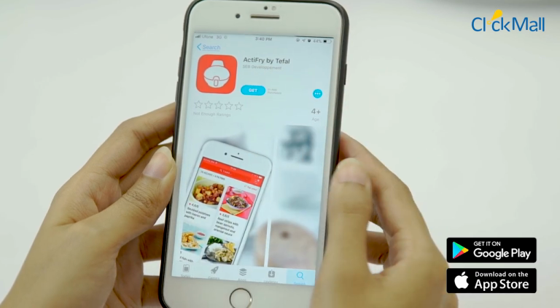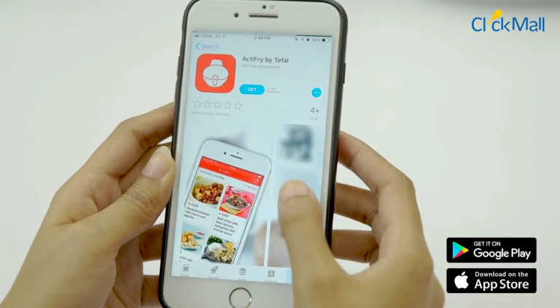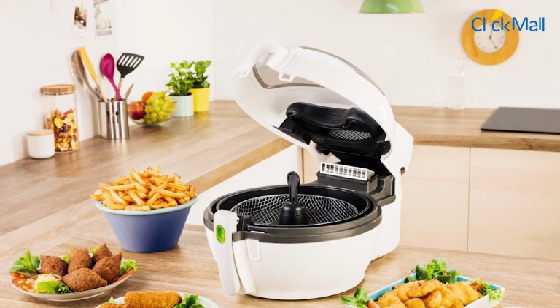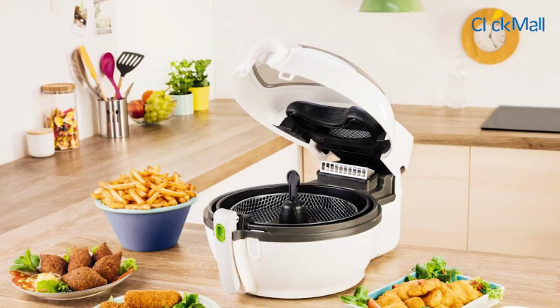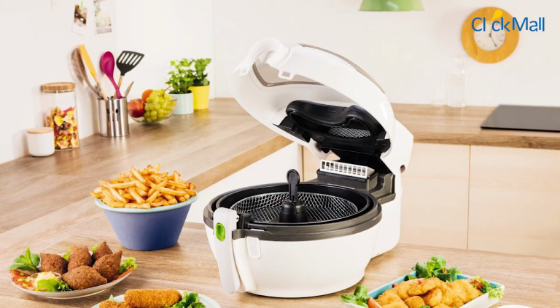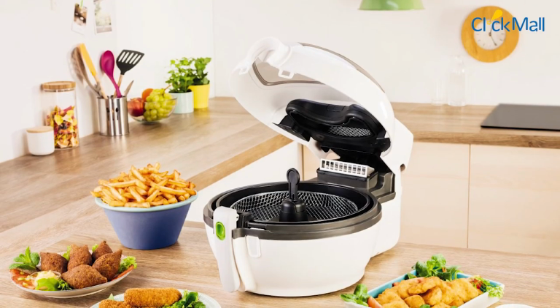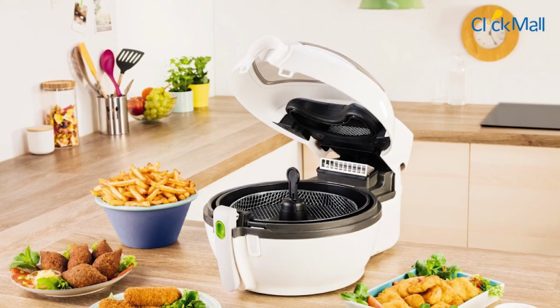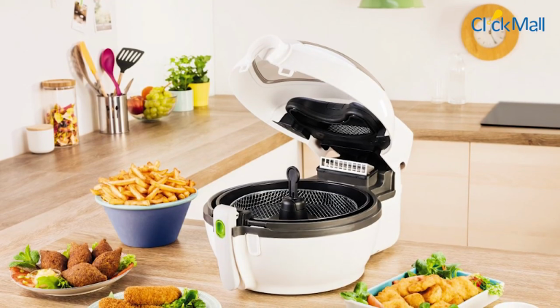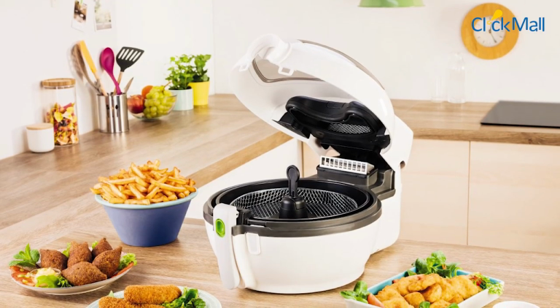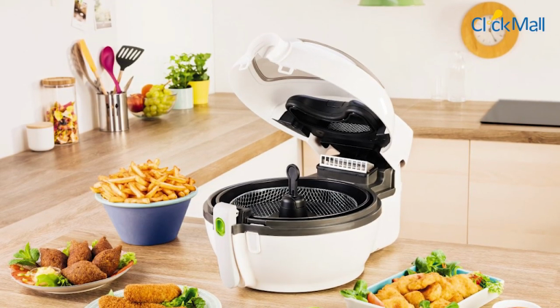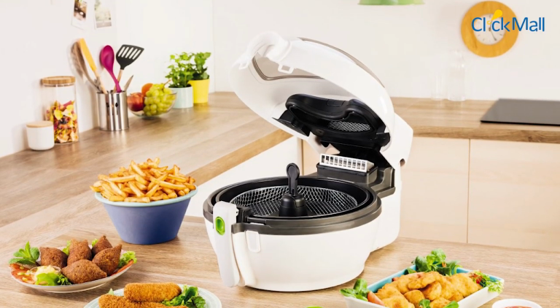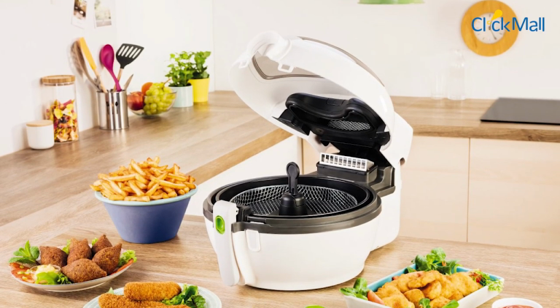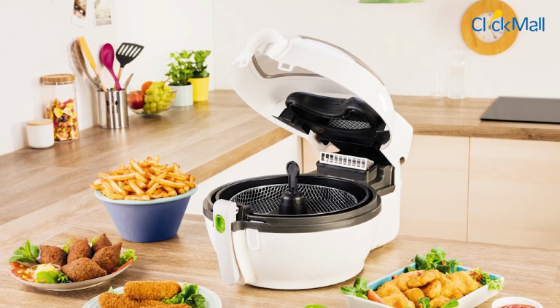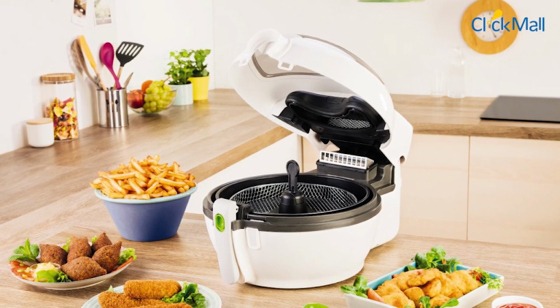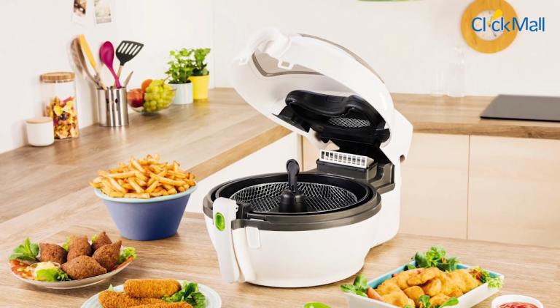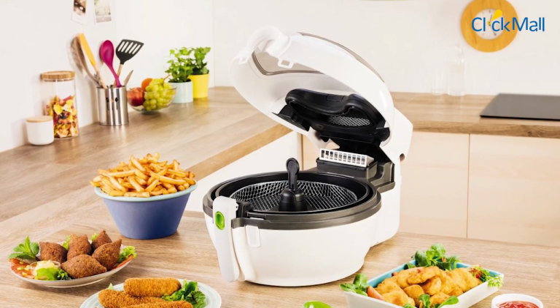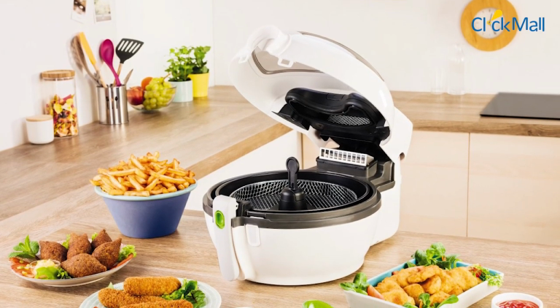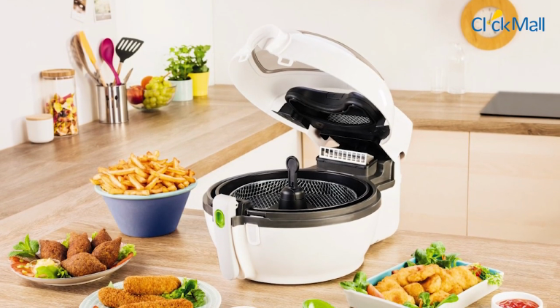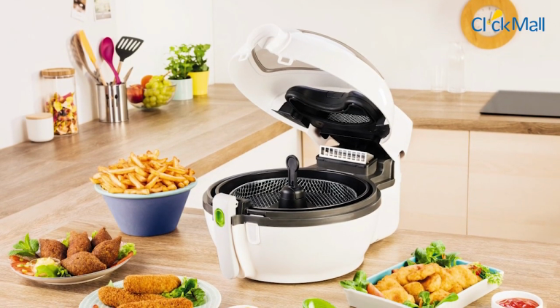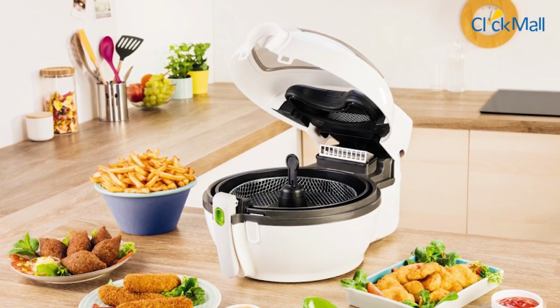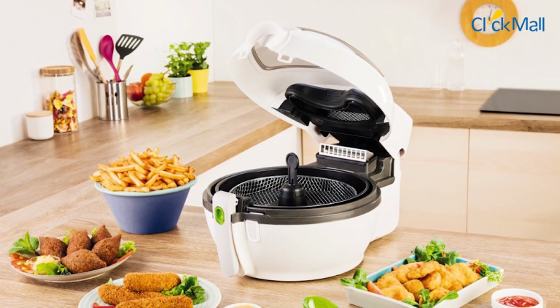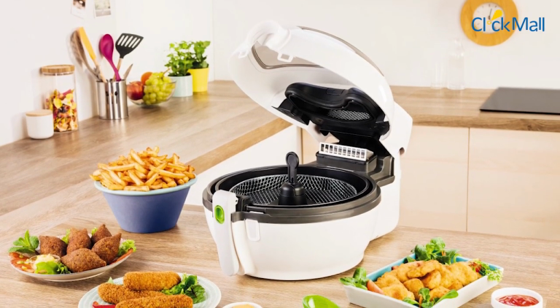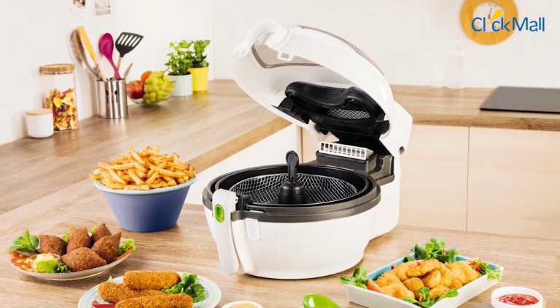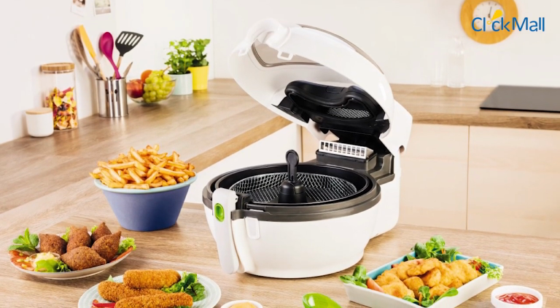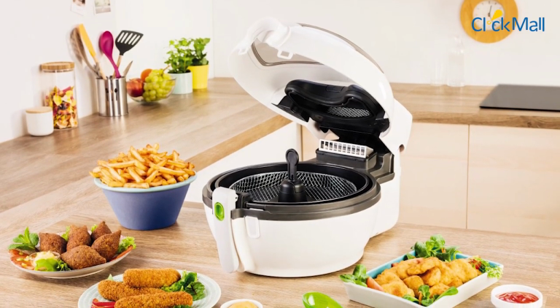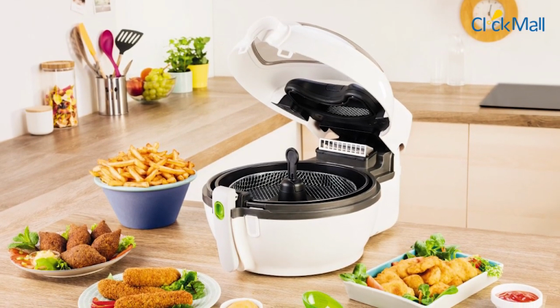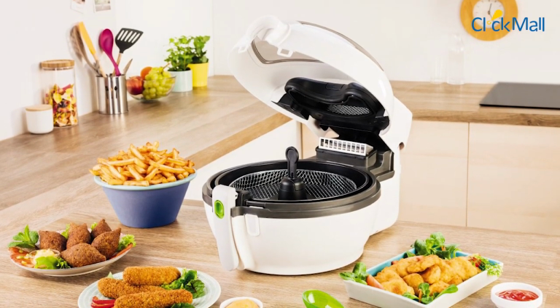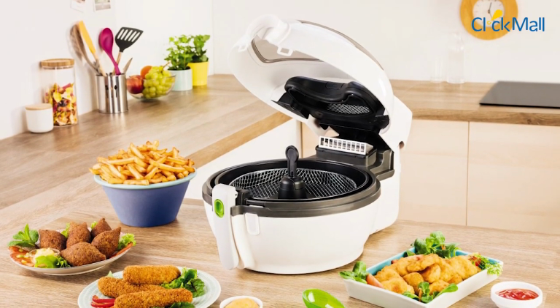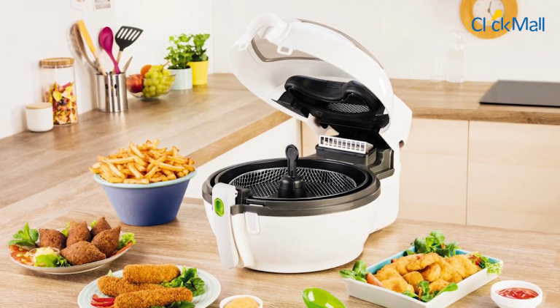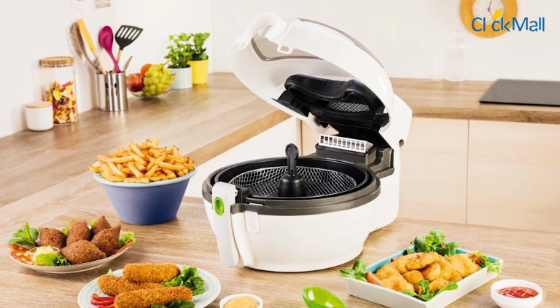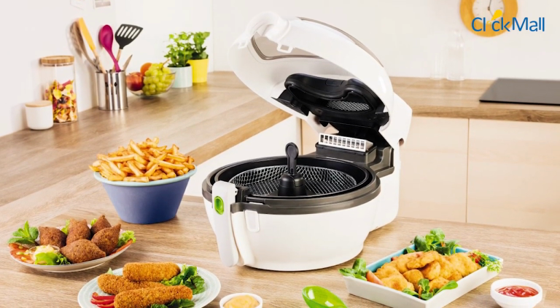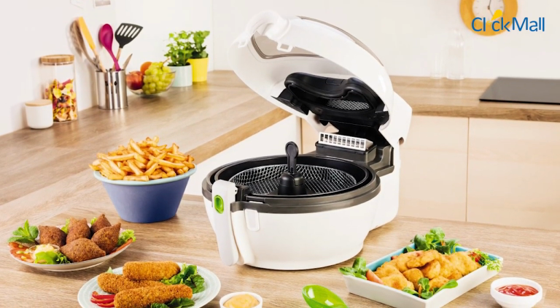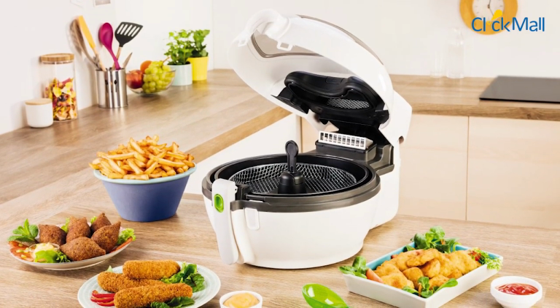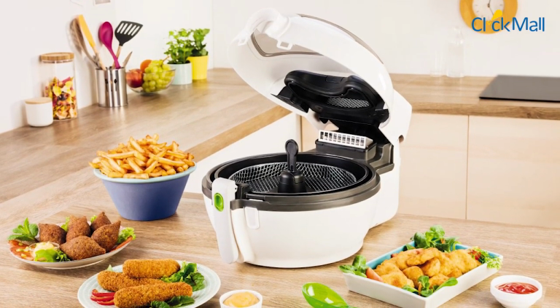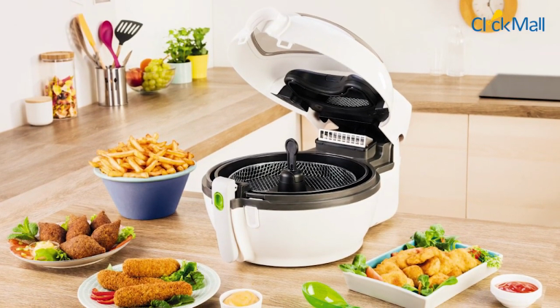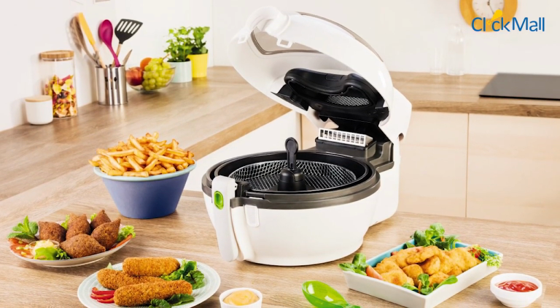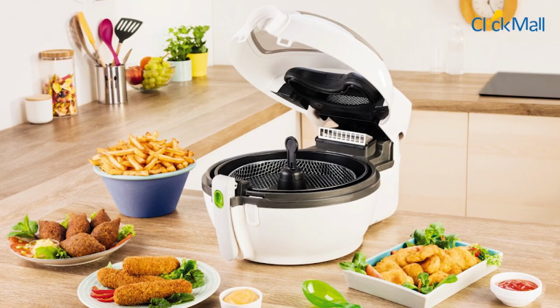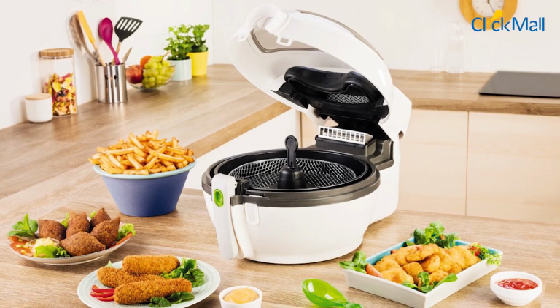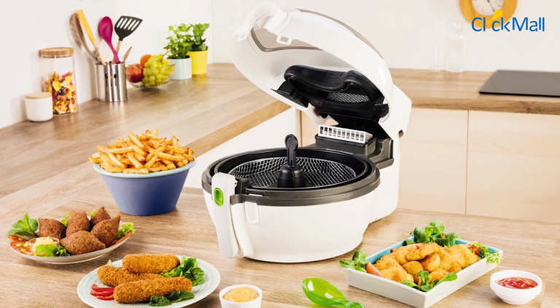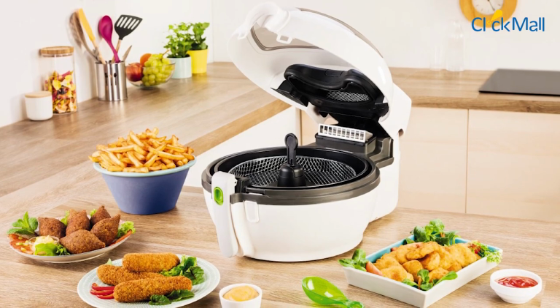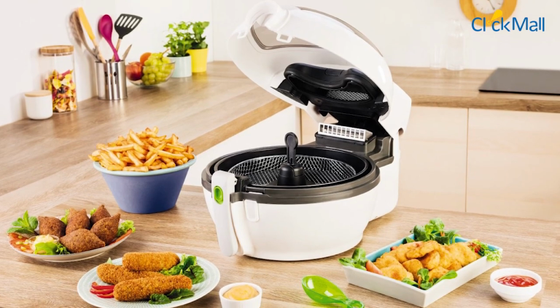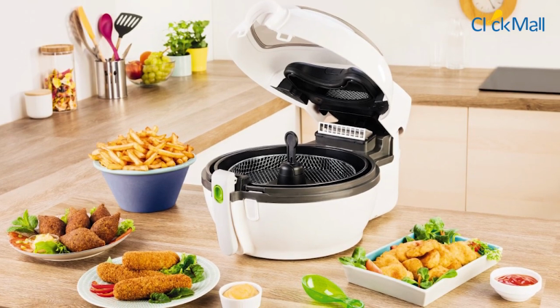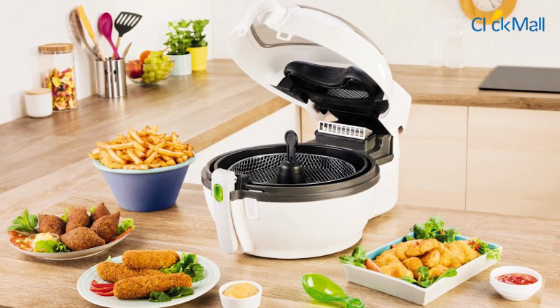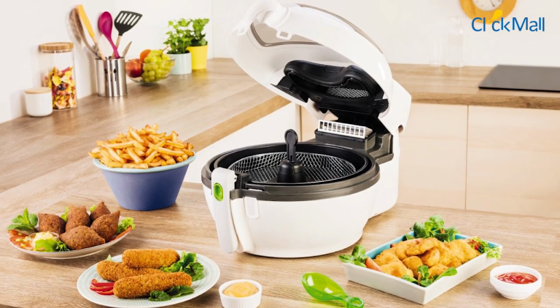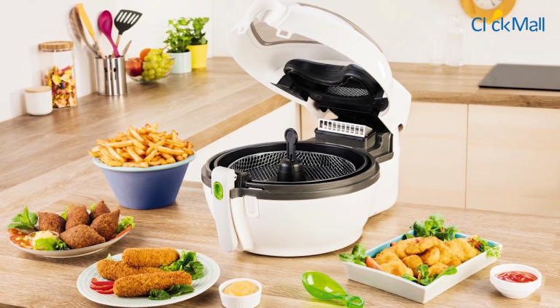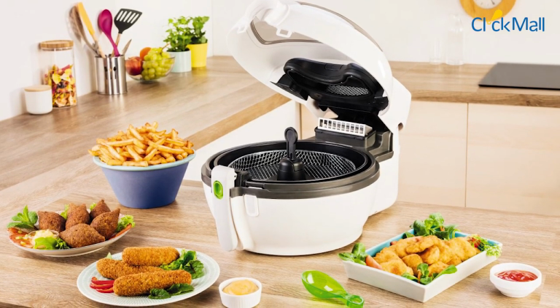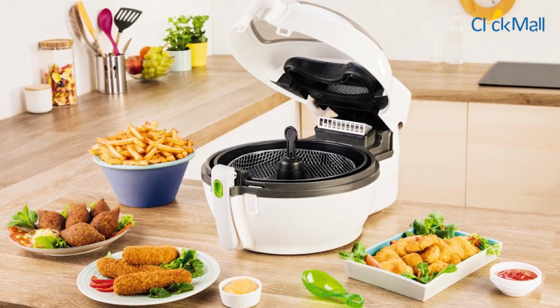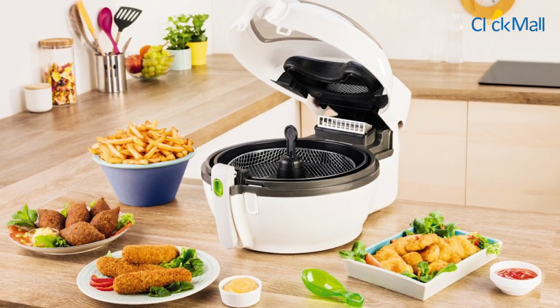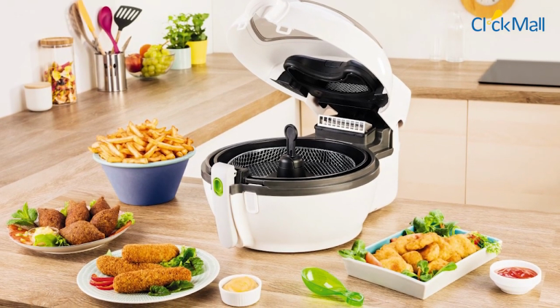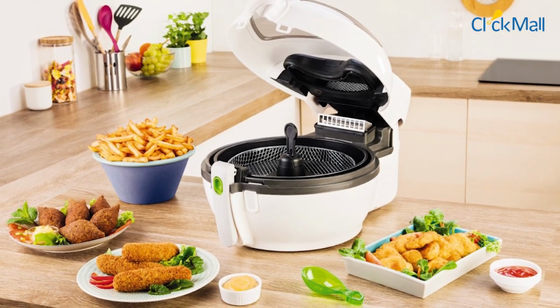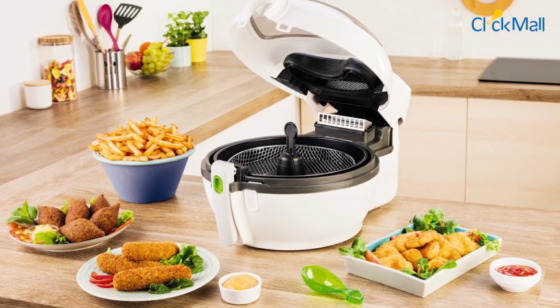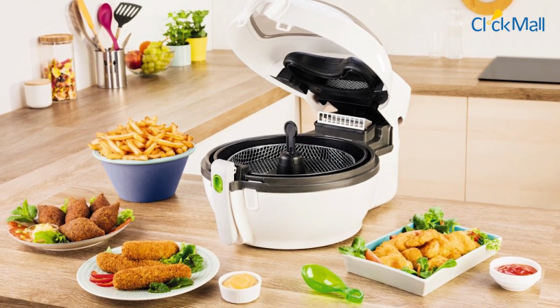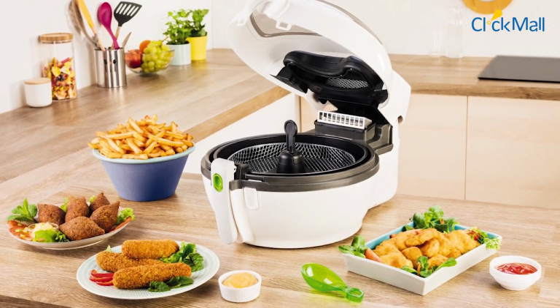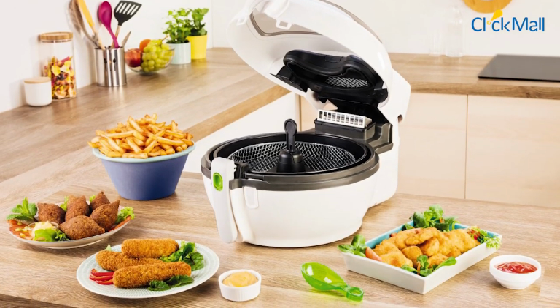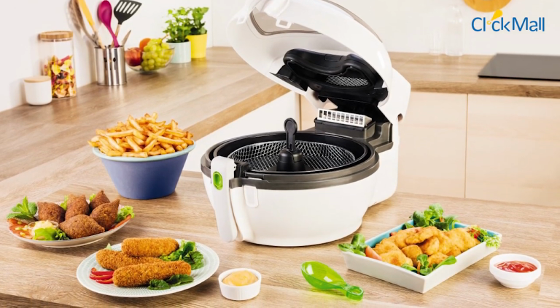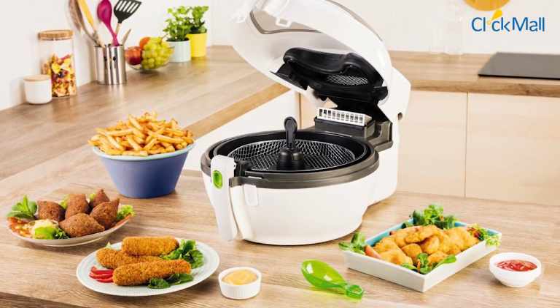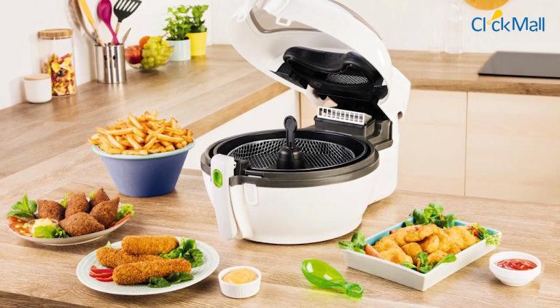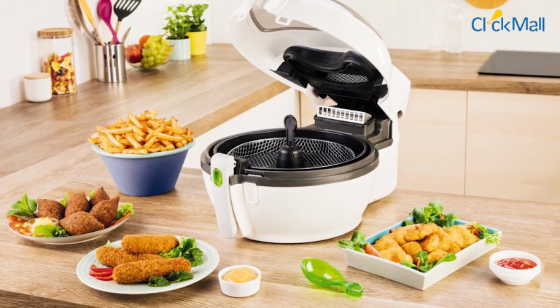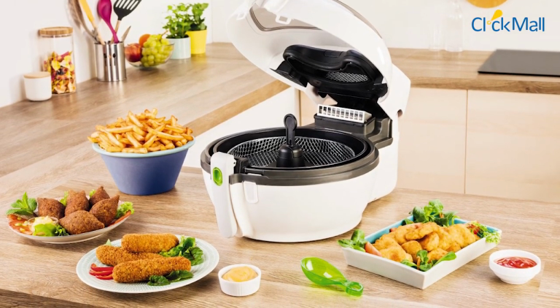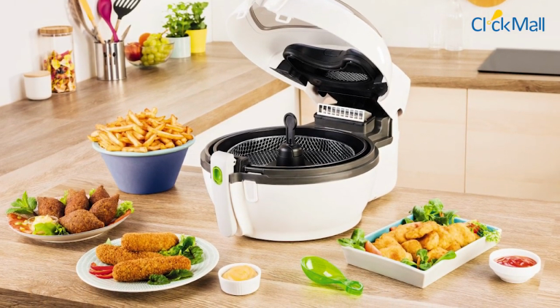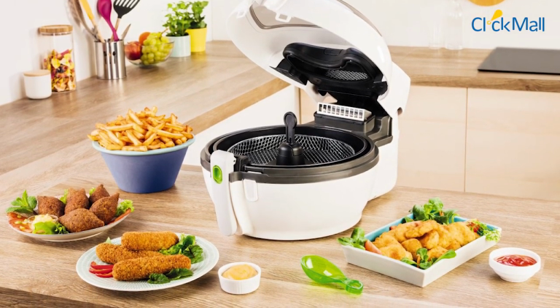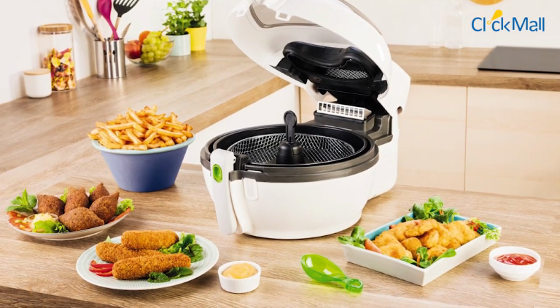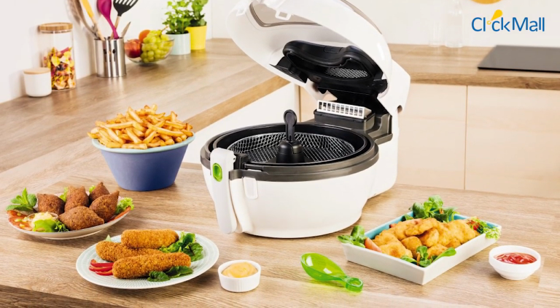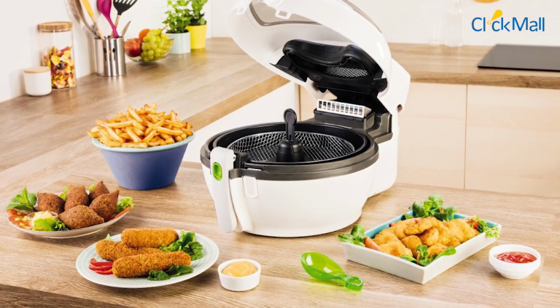The Tefal ActiFry Air Fryer is a great option for making less oily chips, curry stews, vegetables, meat, and fish.